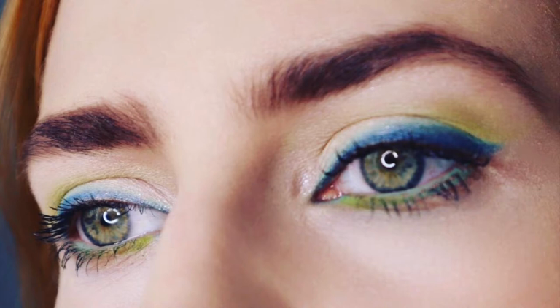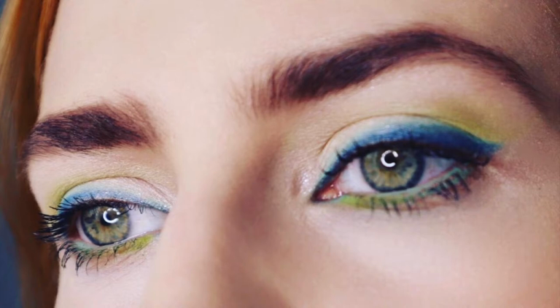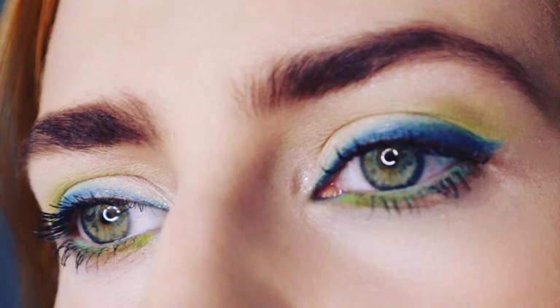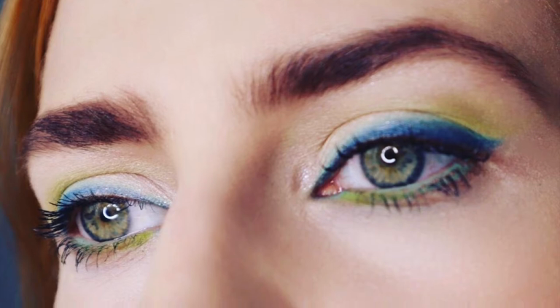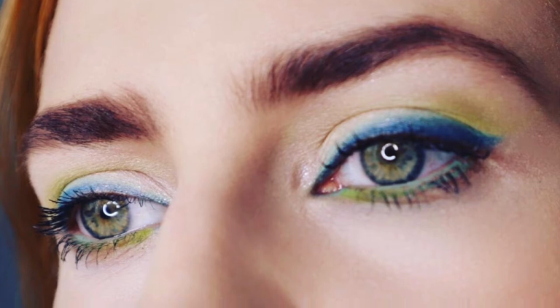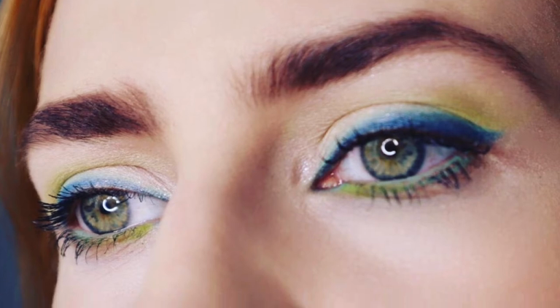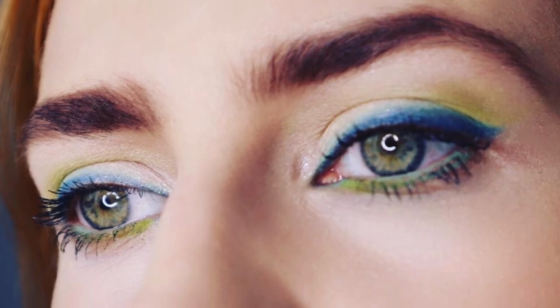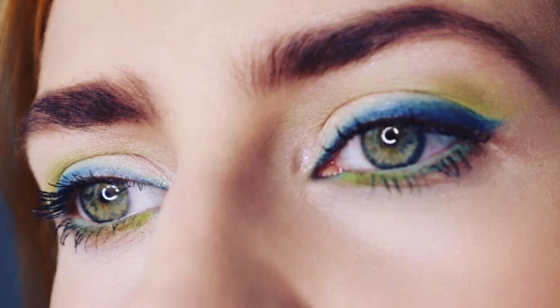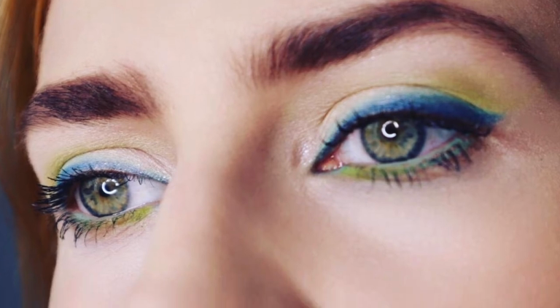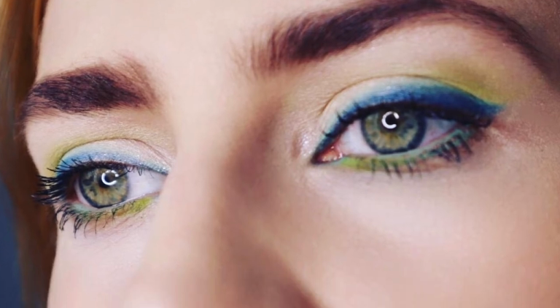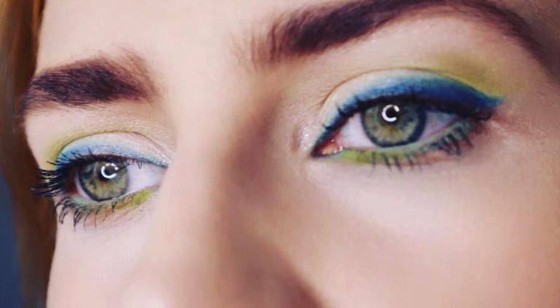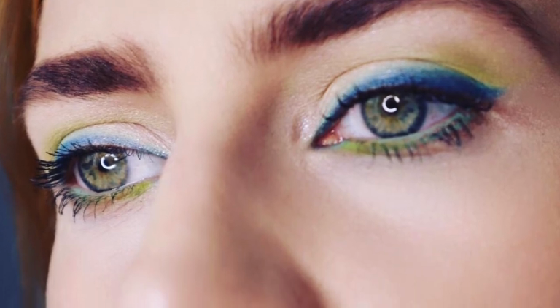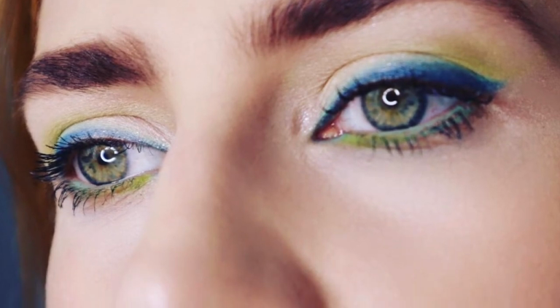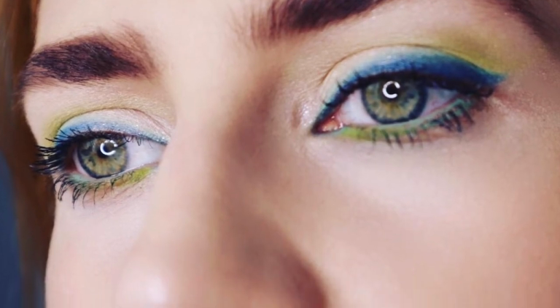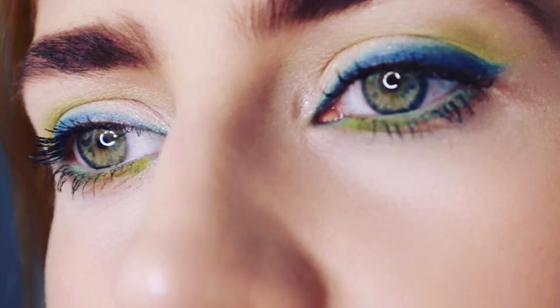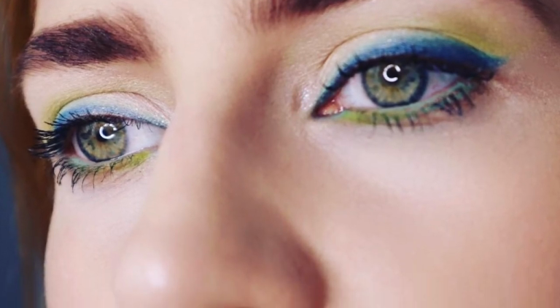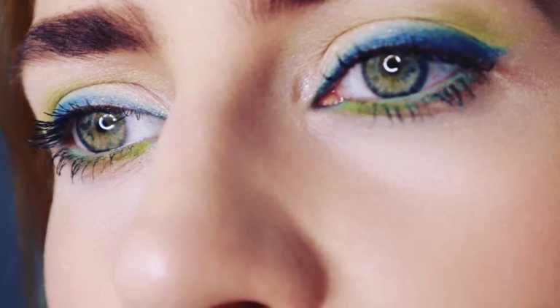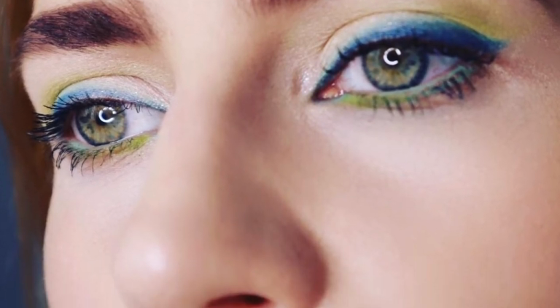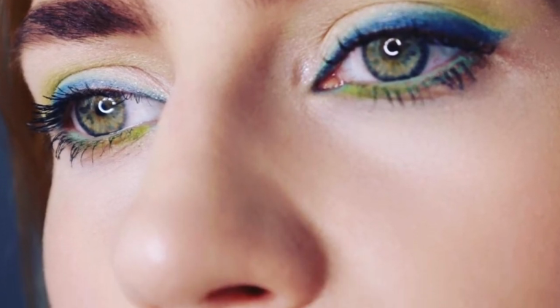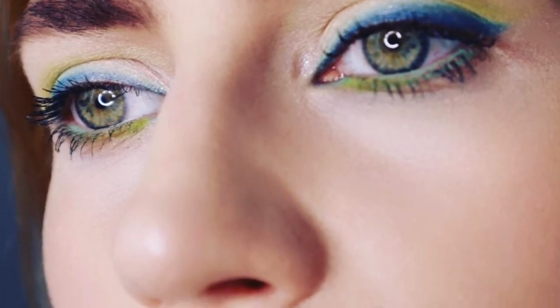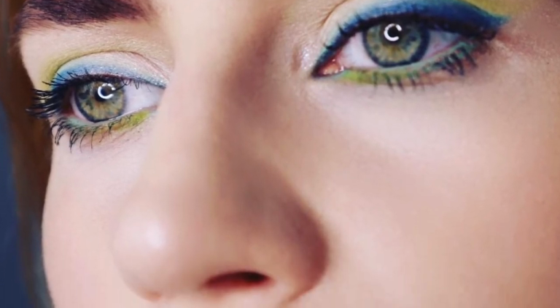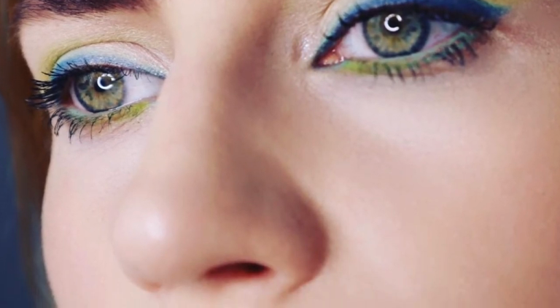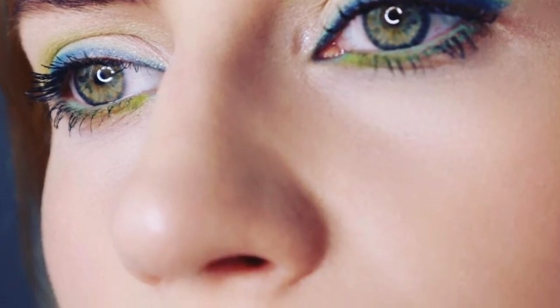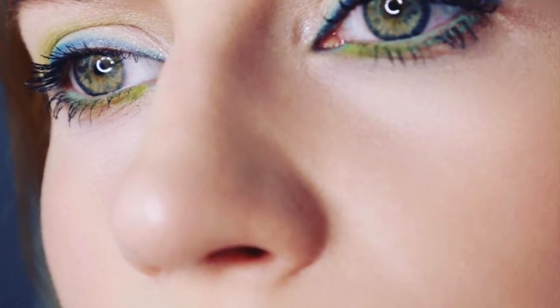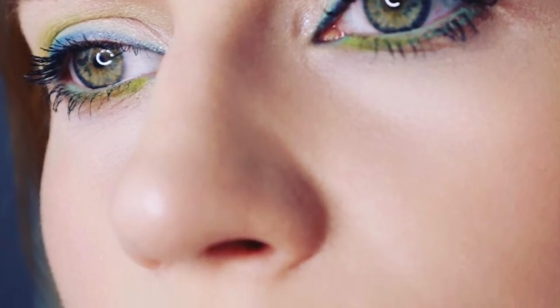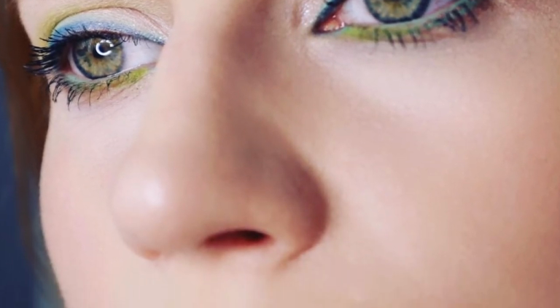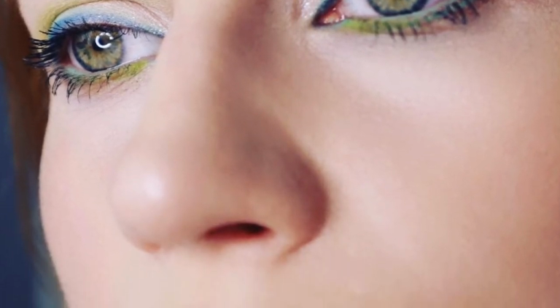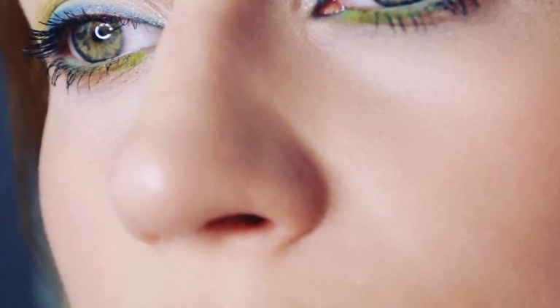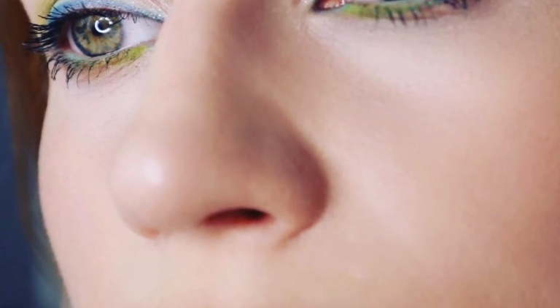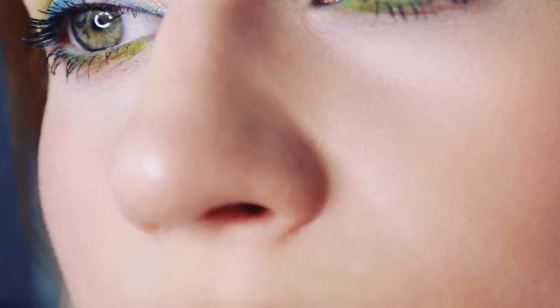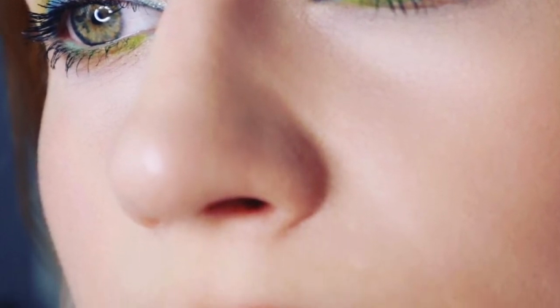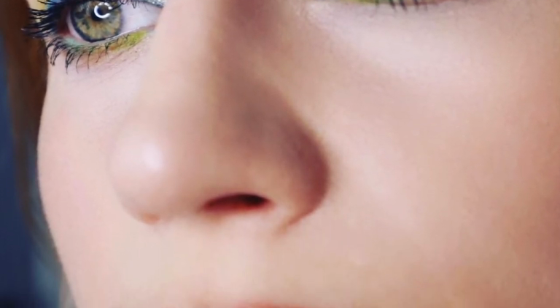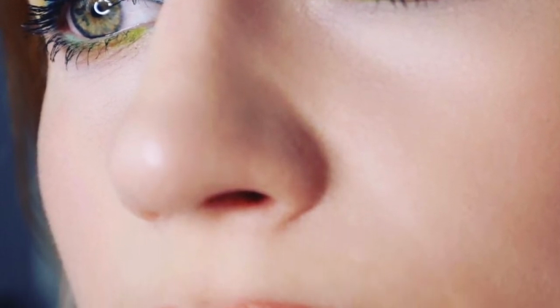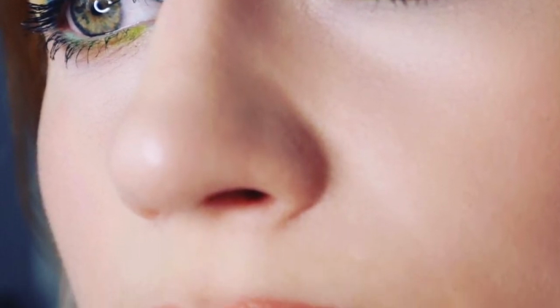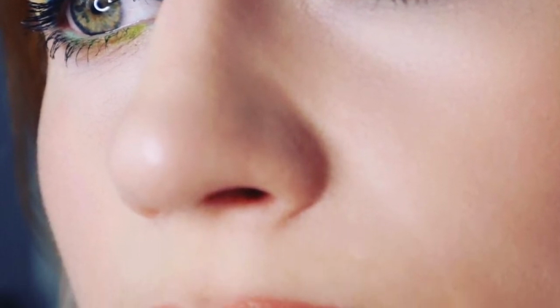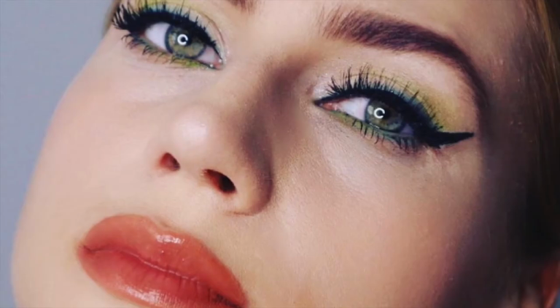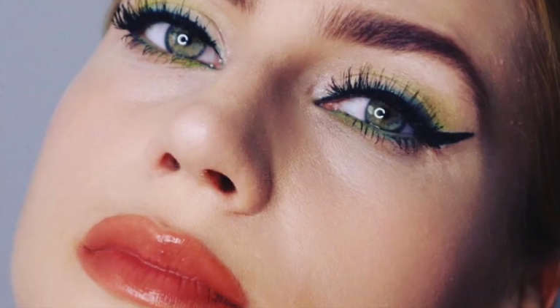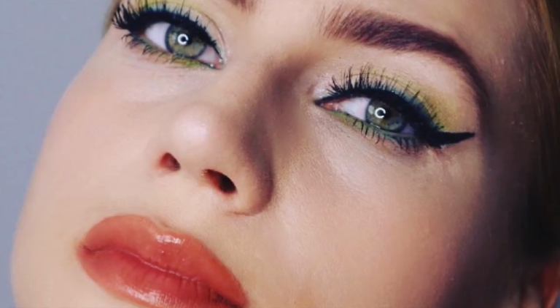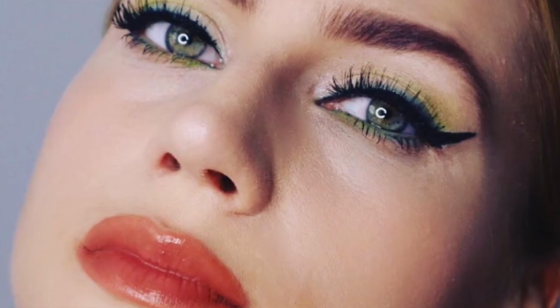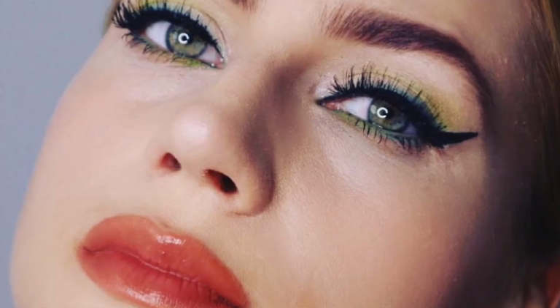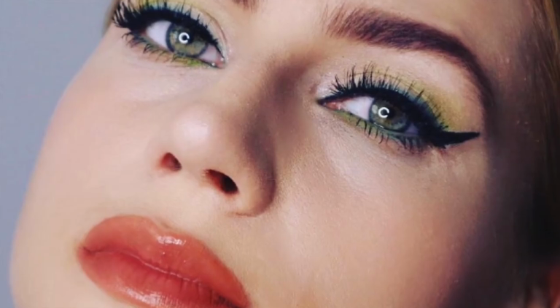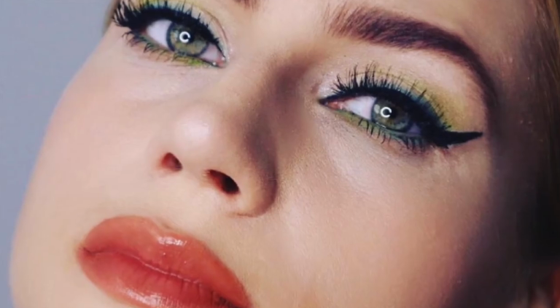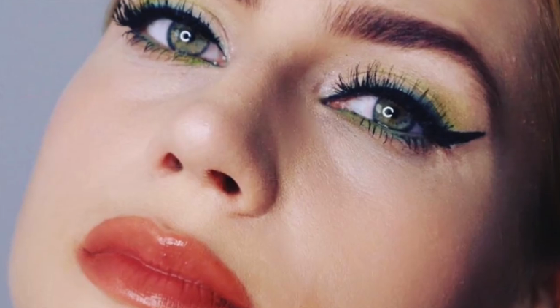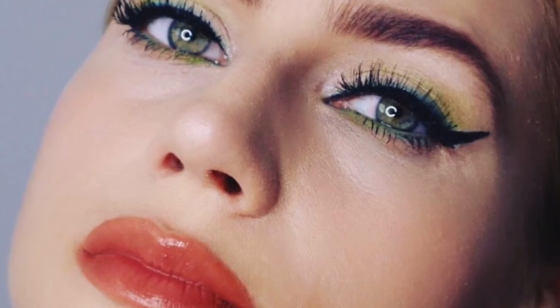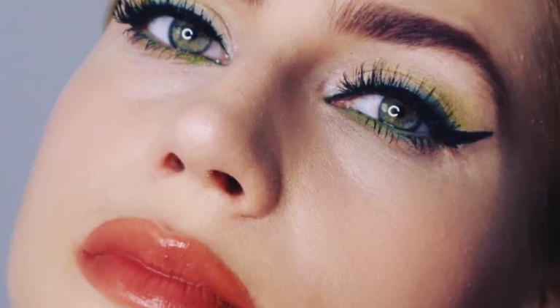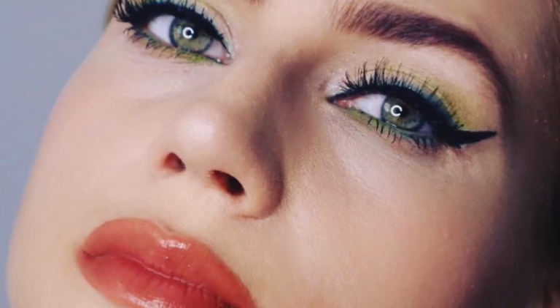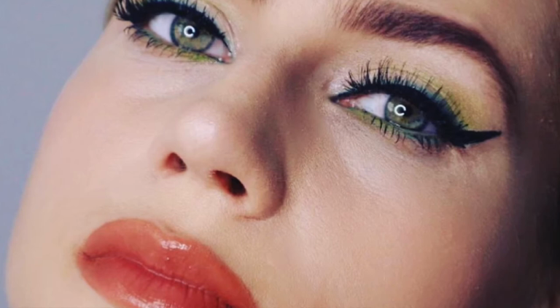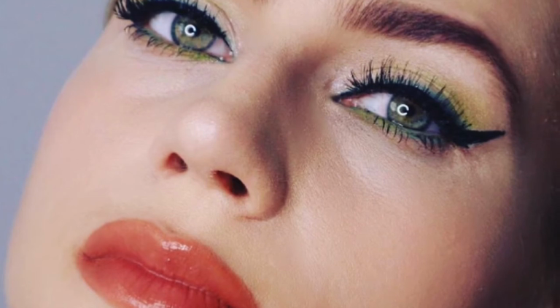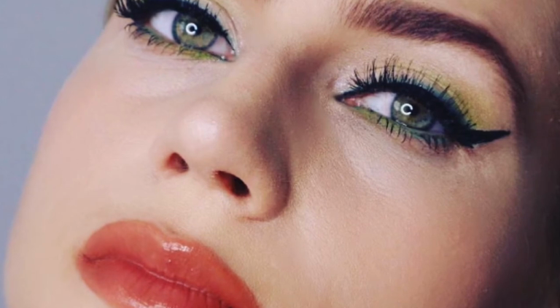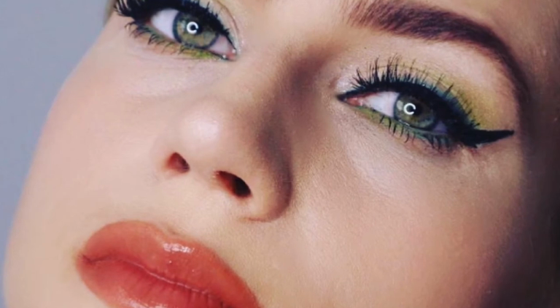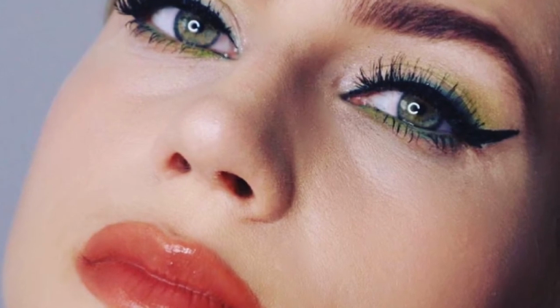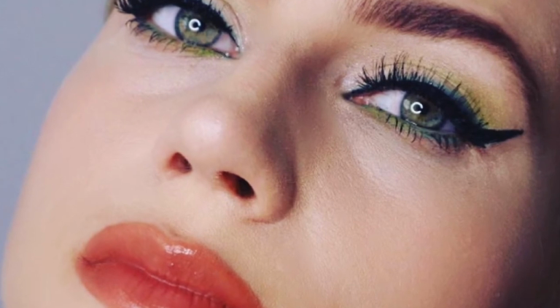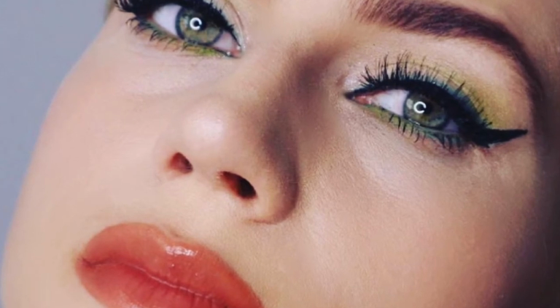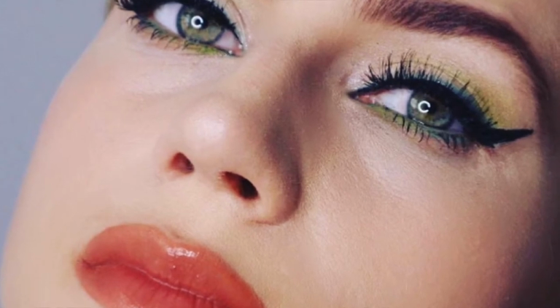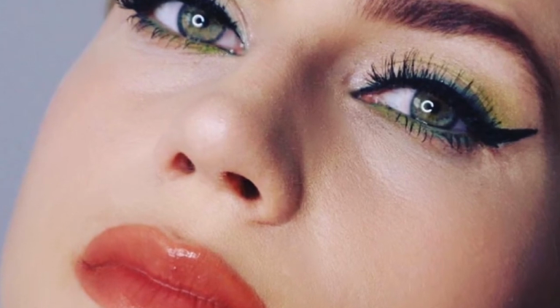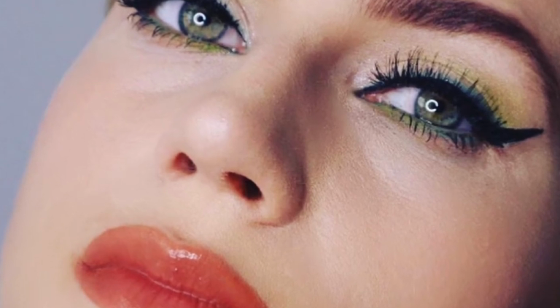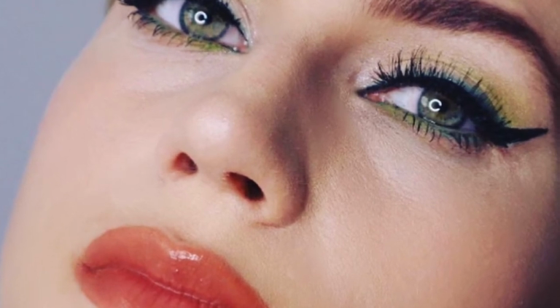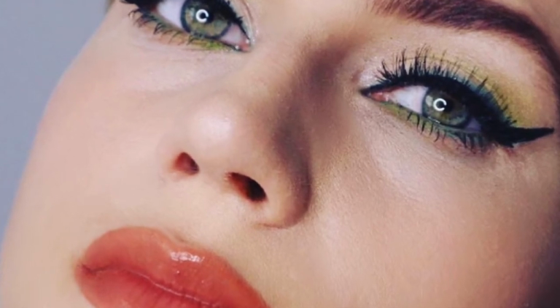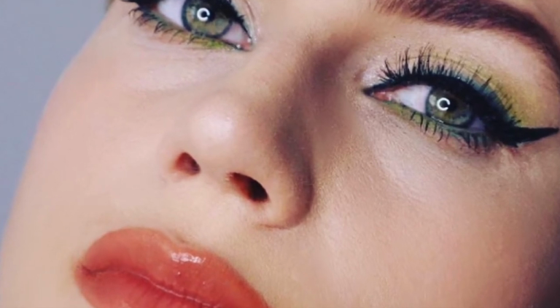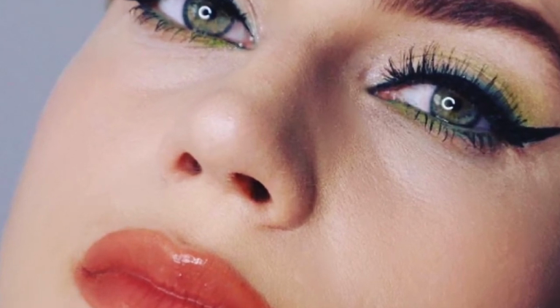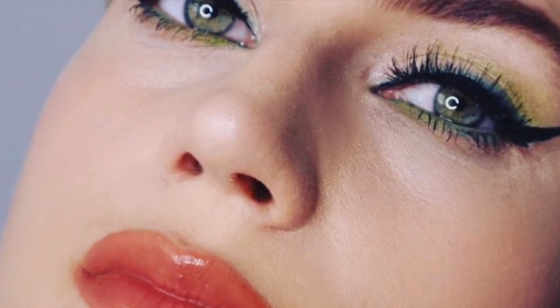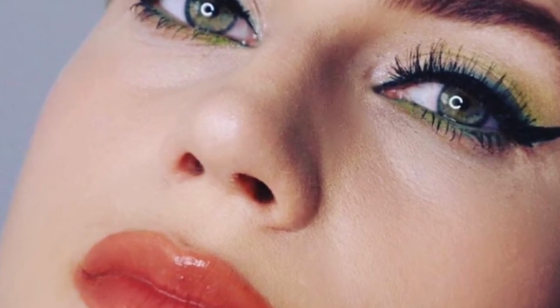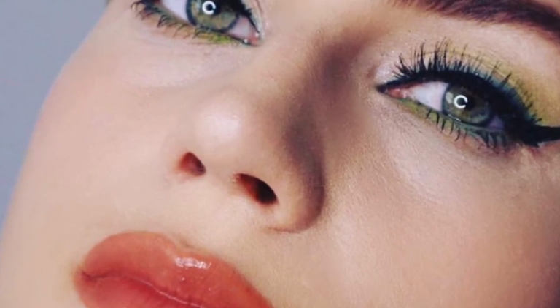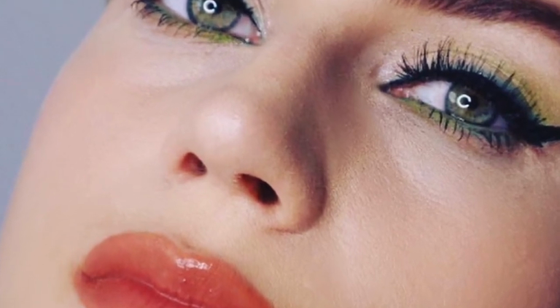Hi guys, if you want to see how I created these two looks then keep watching. This is really fun for me, something definitely creative and out of my comfort zone.